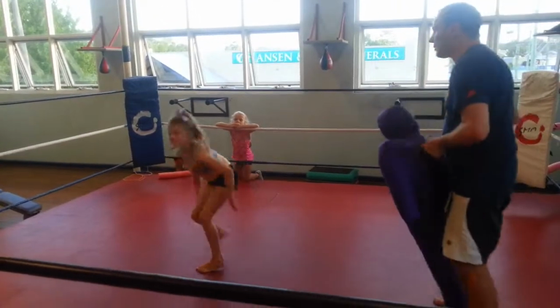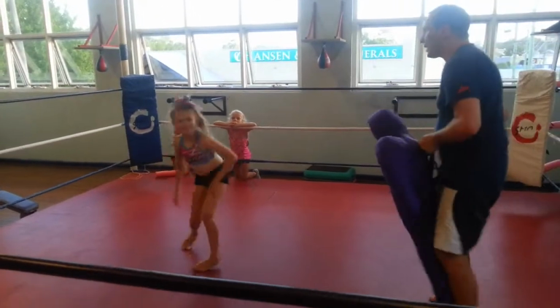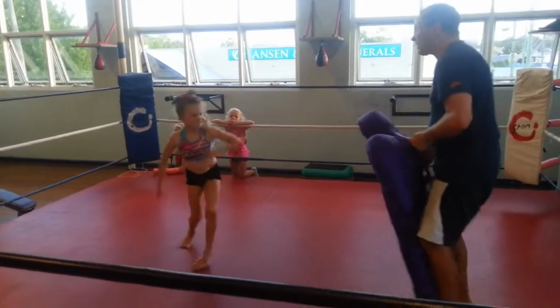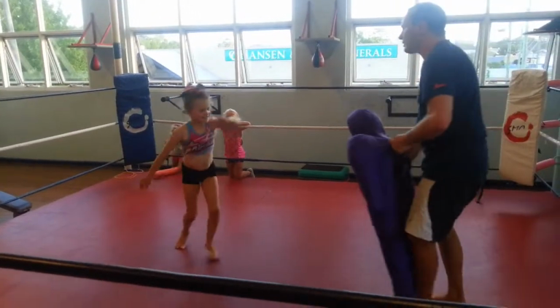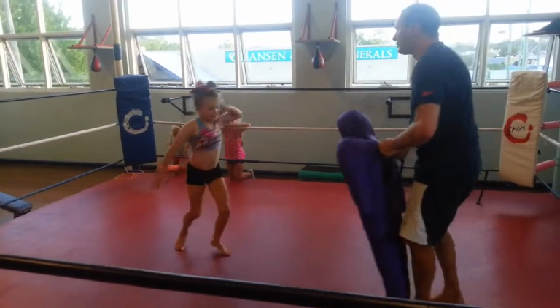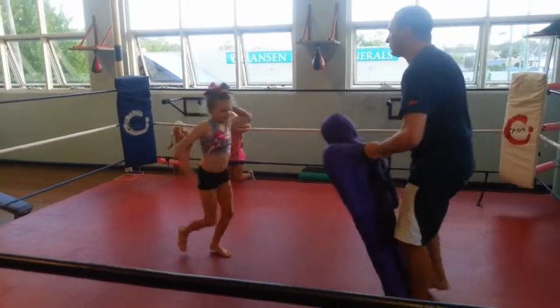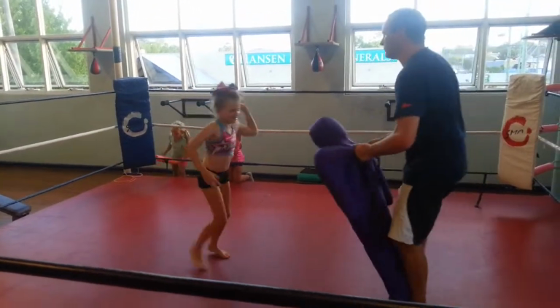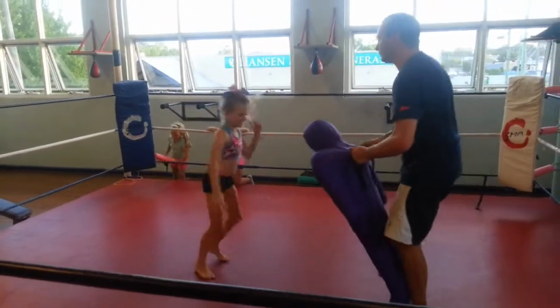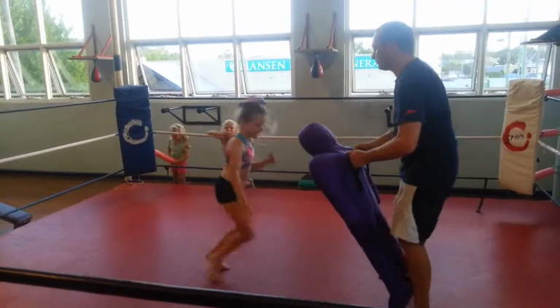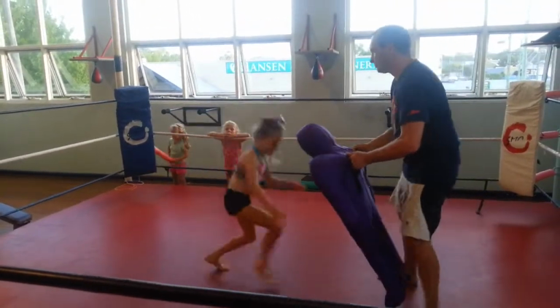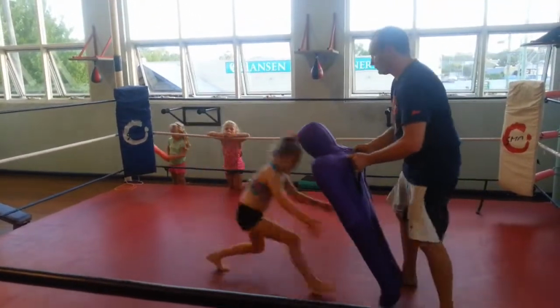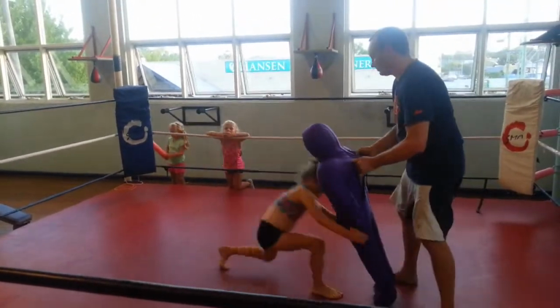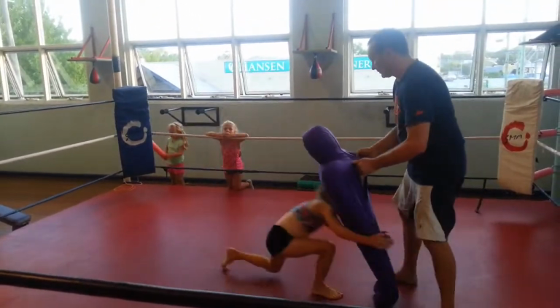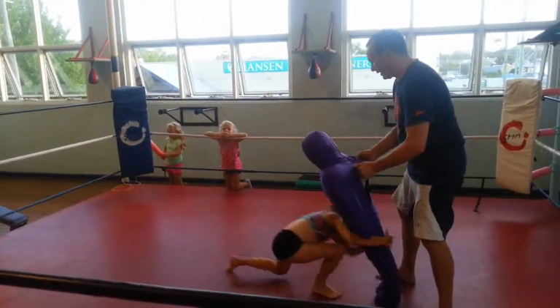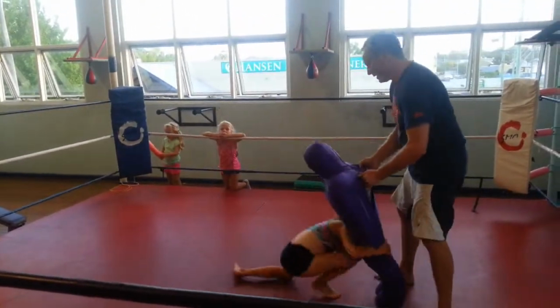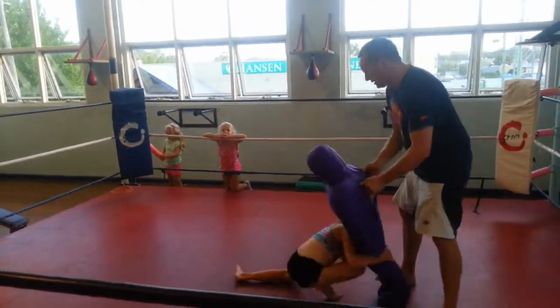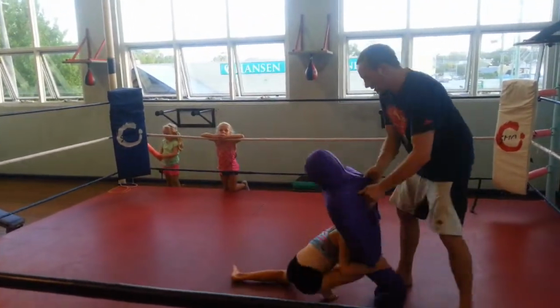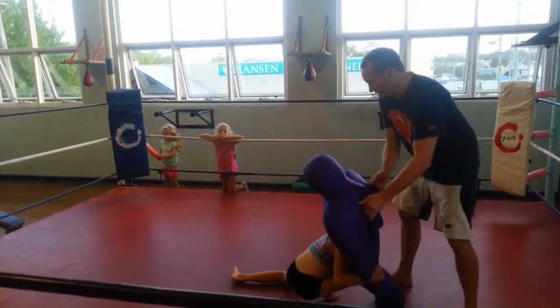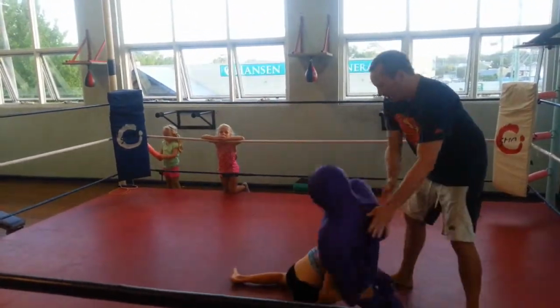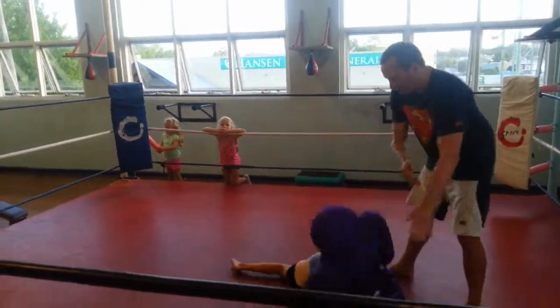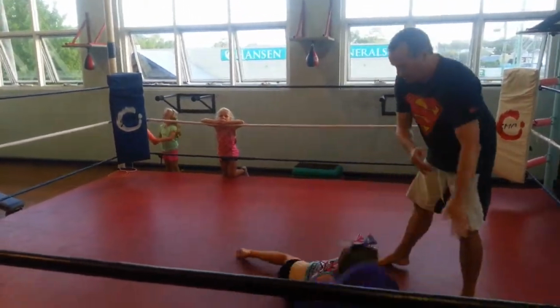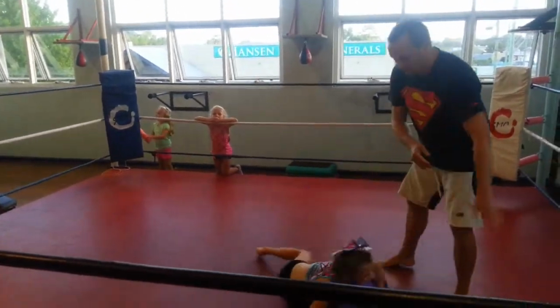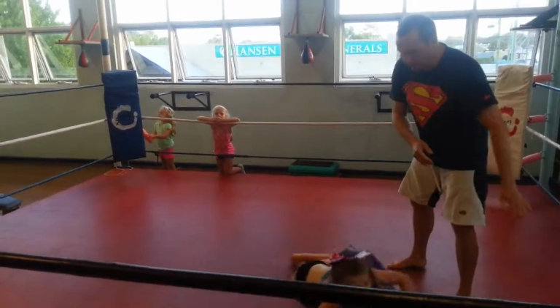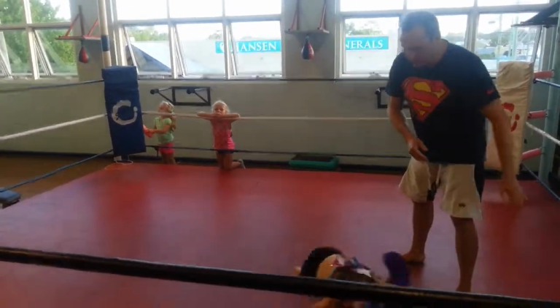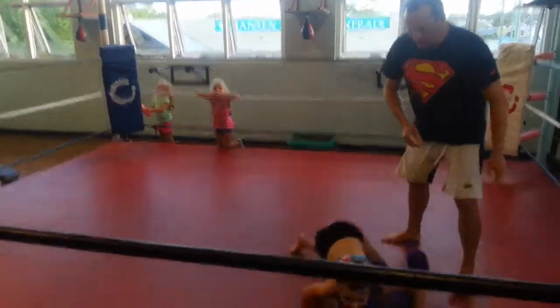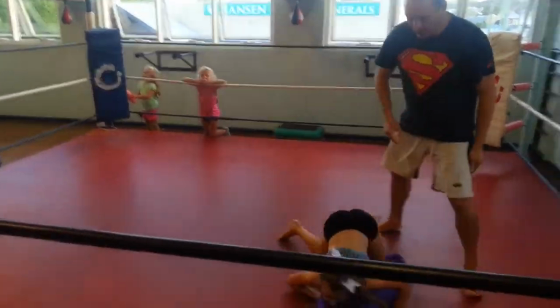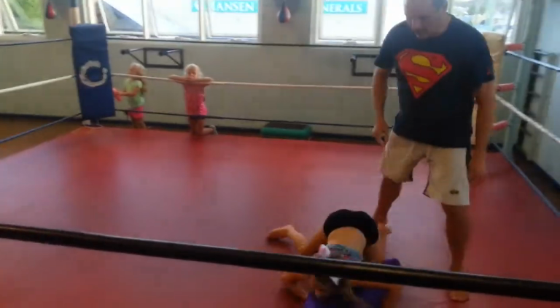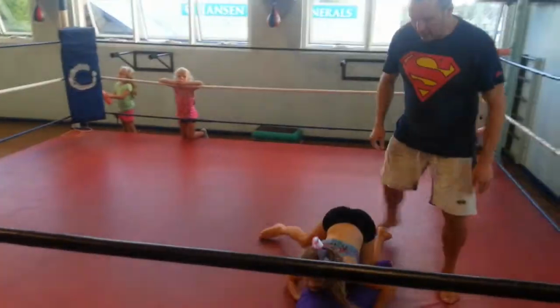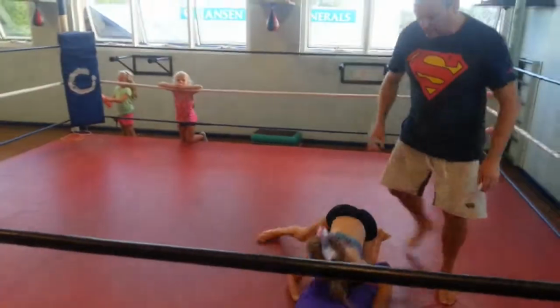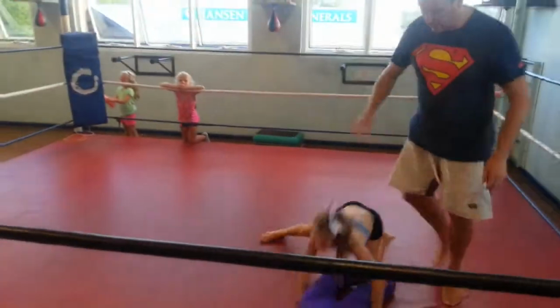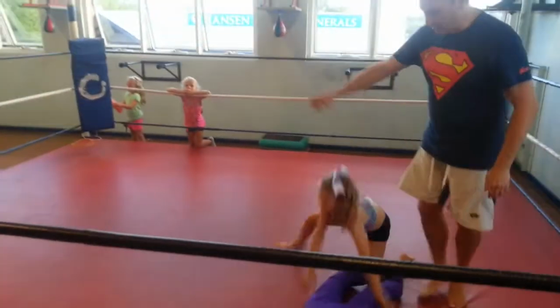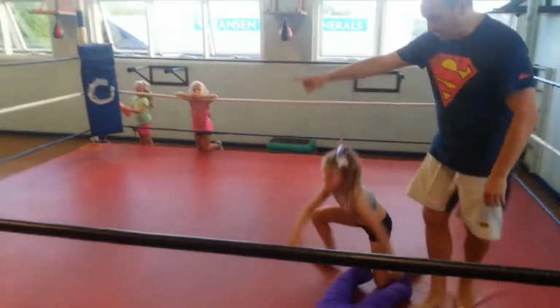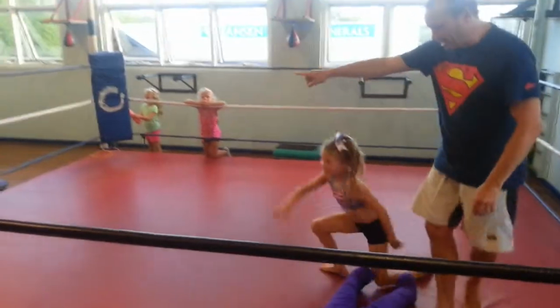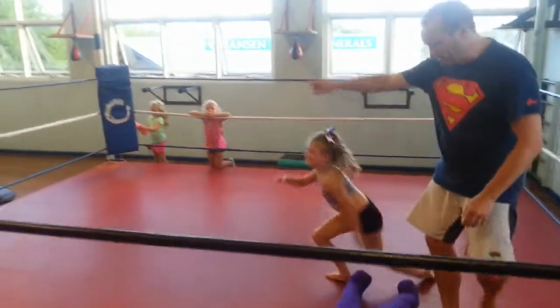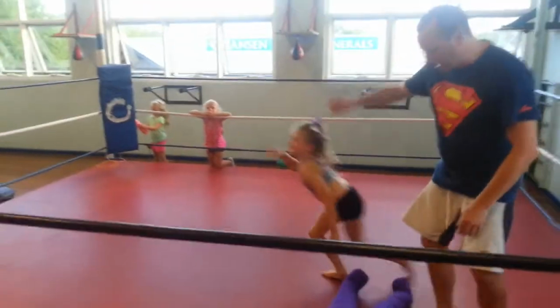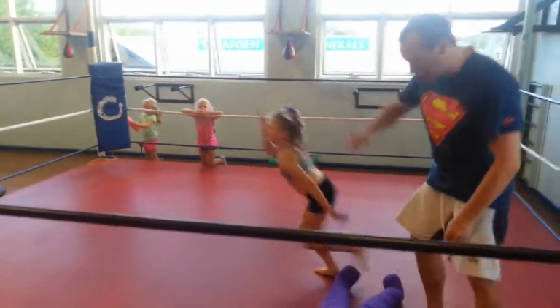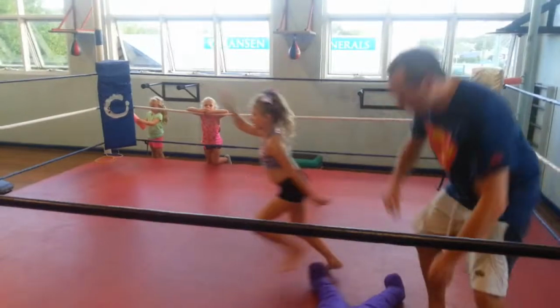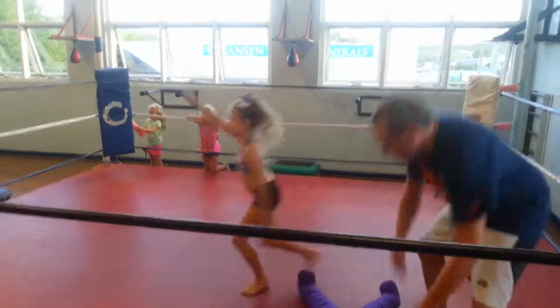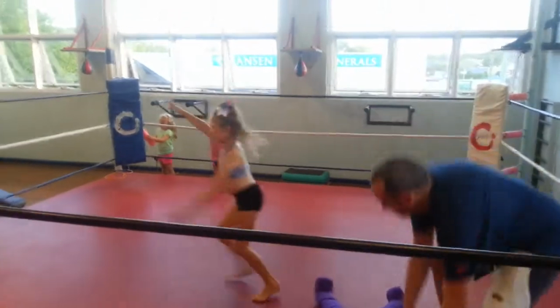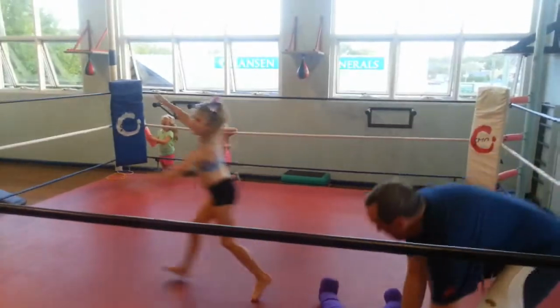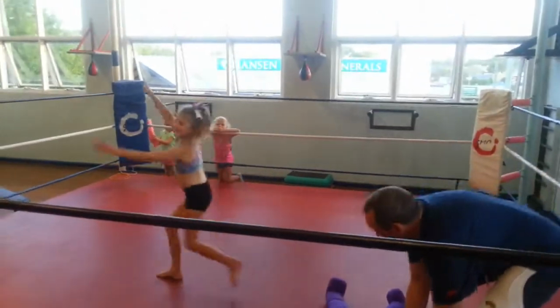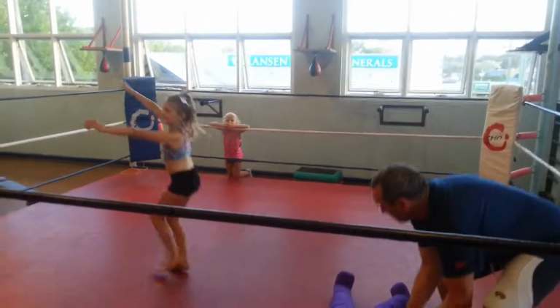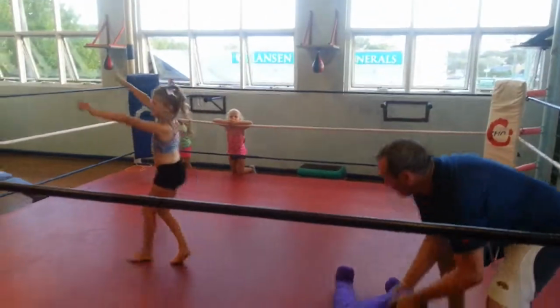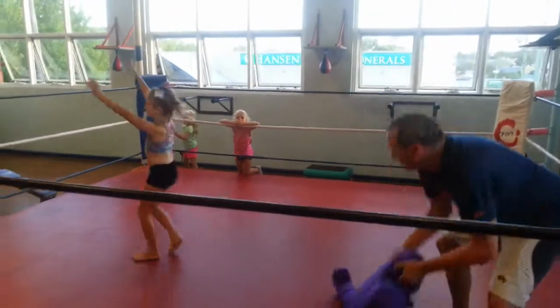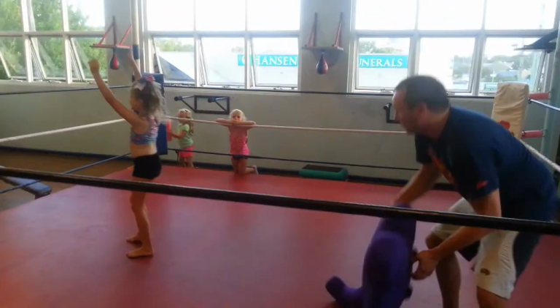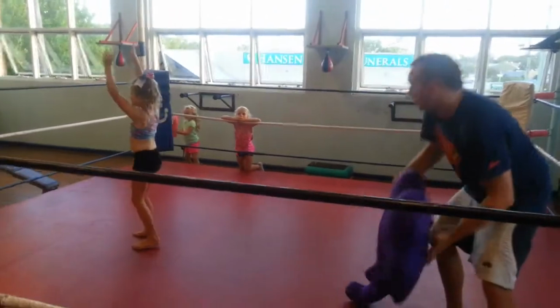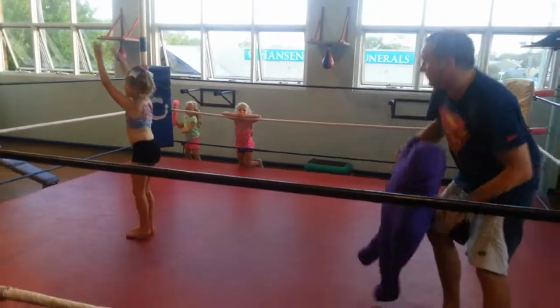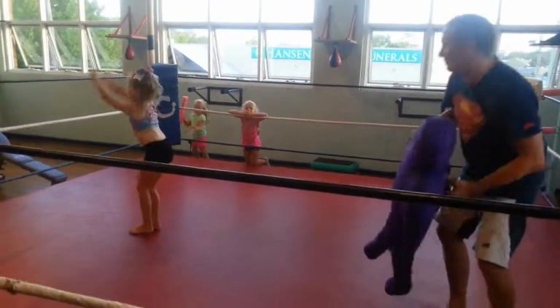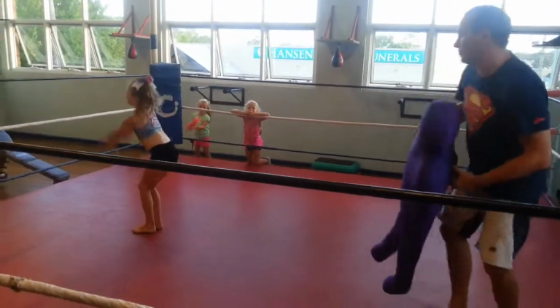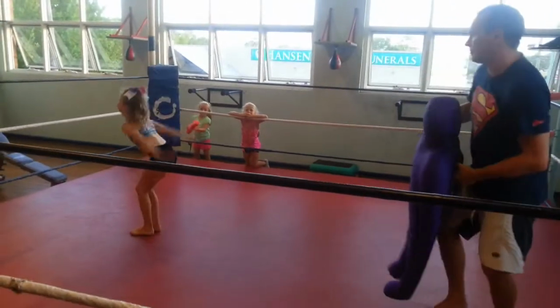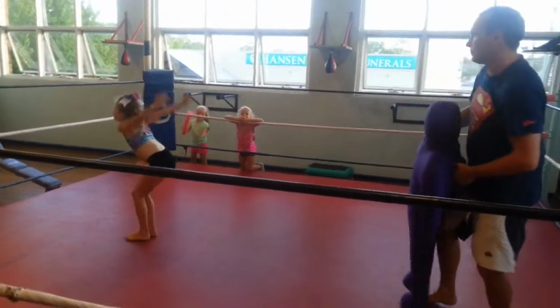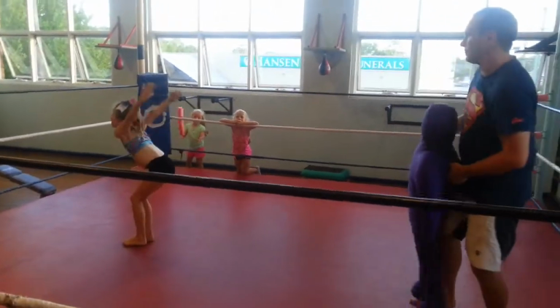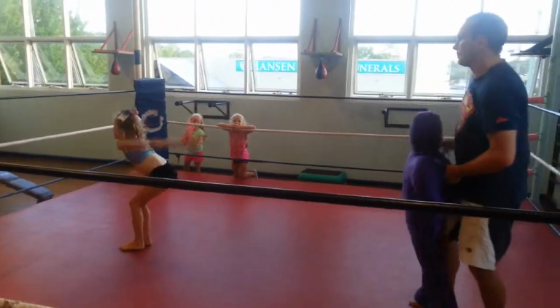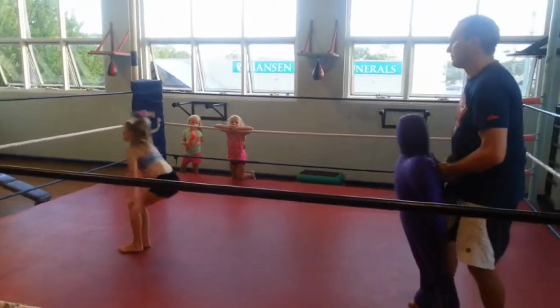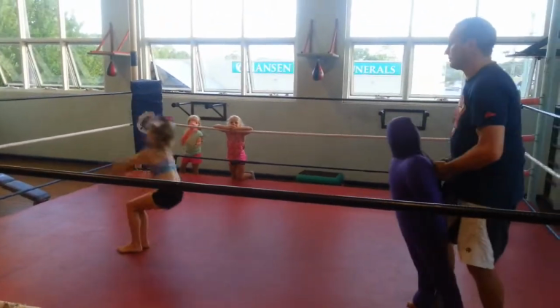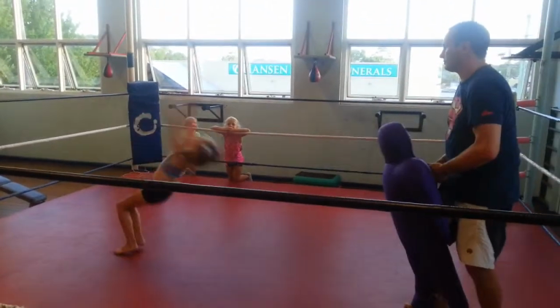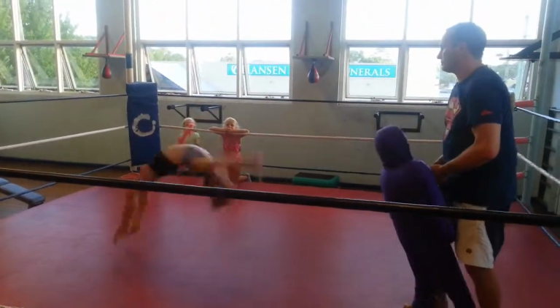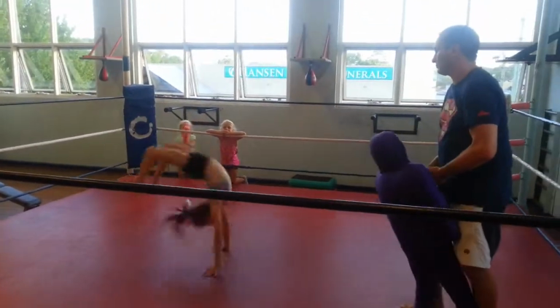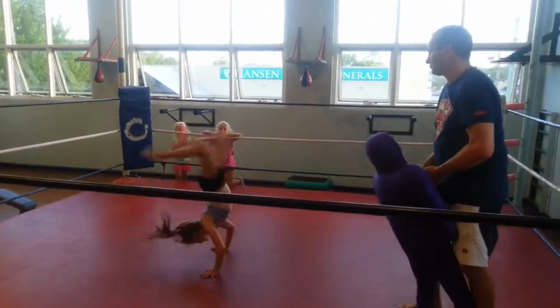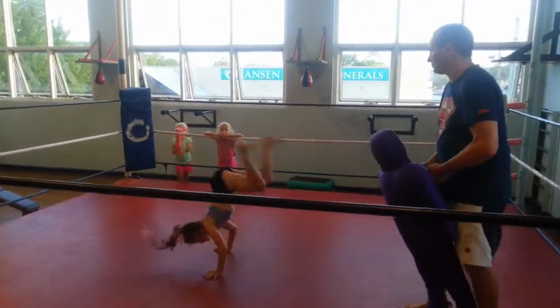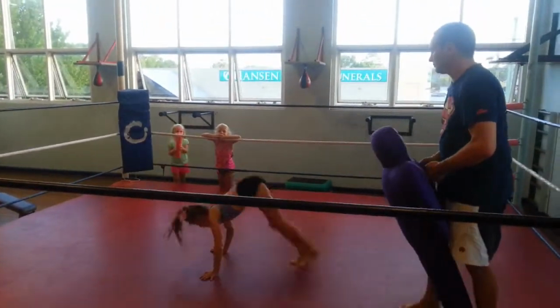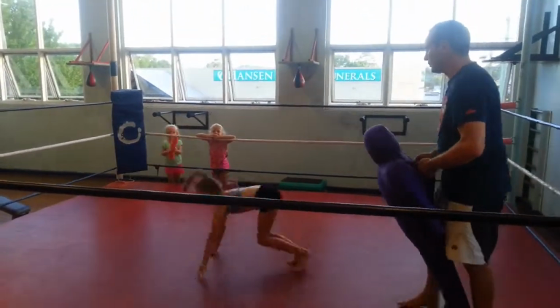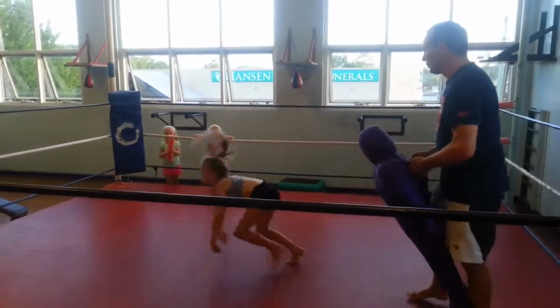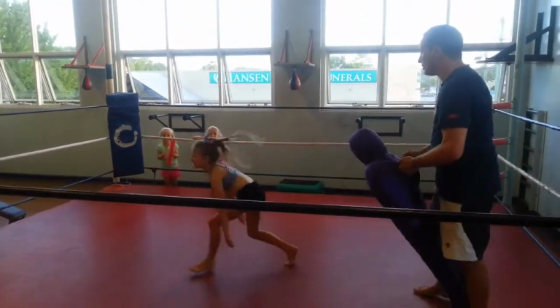Double leg. In. Double leg. Excellent. Back lift. Good.